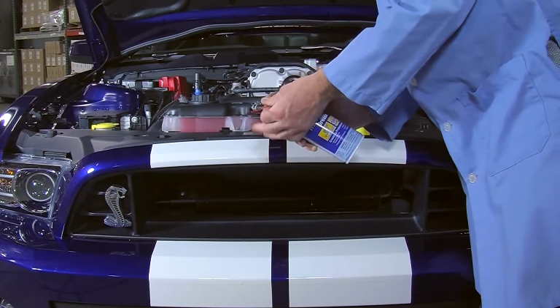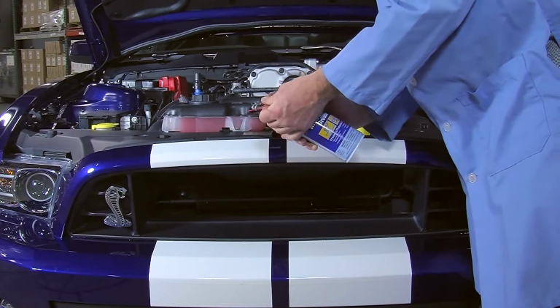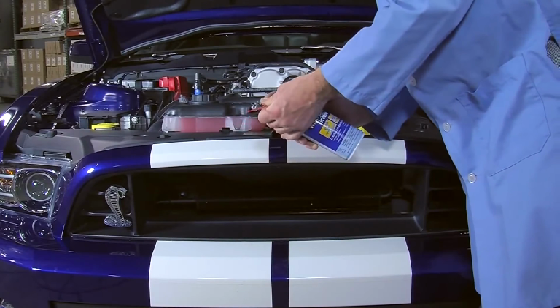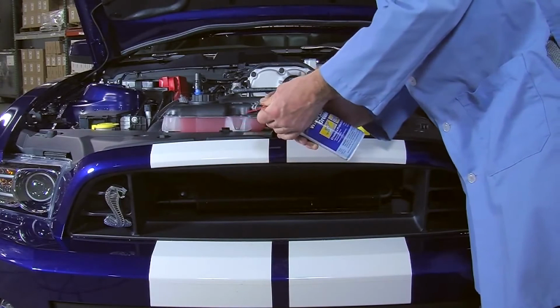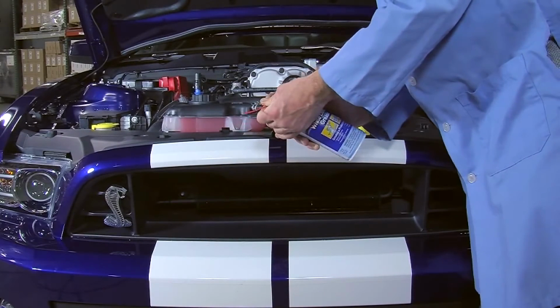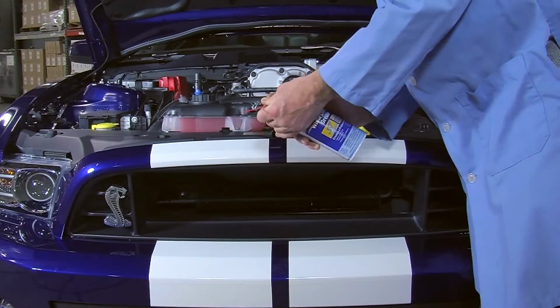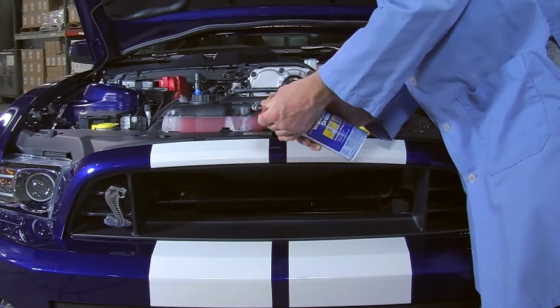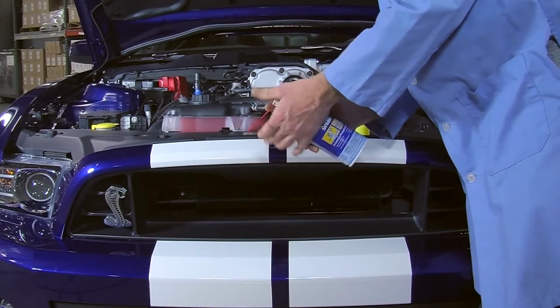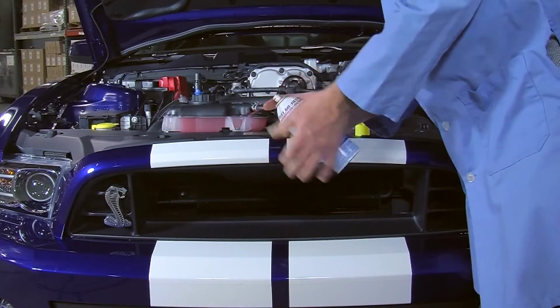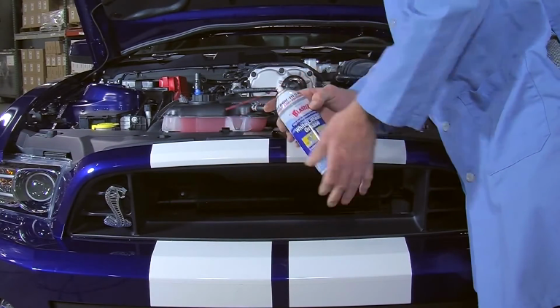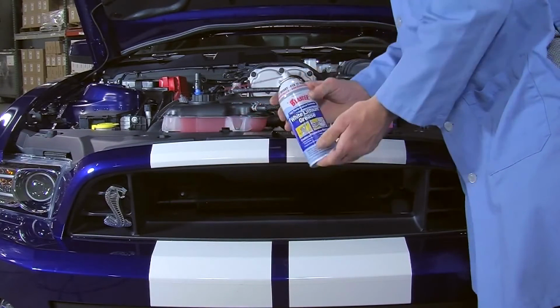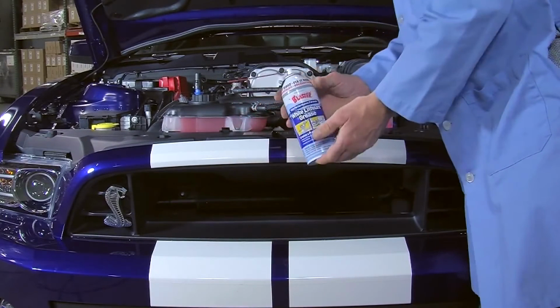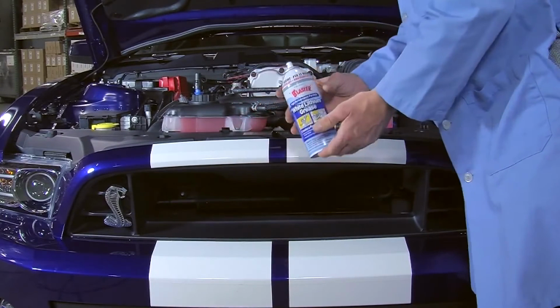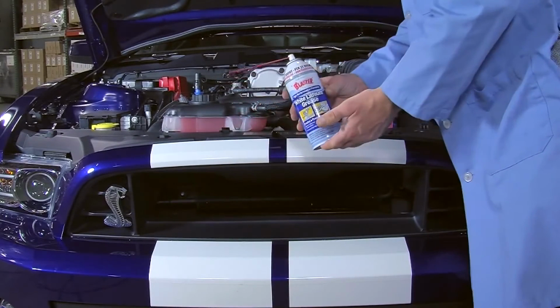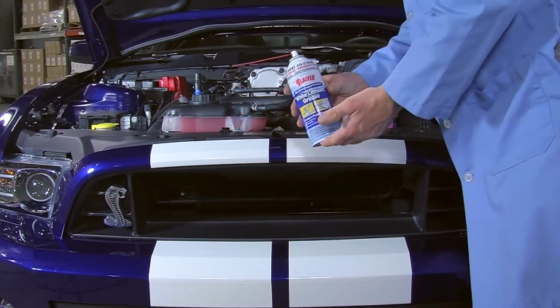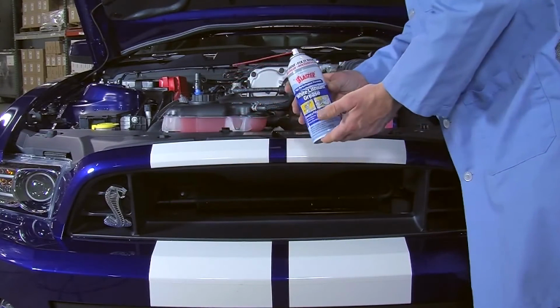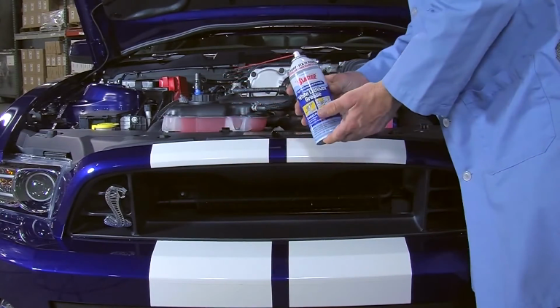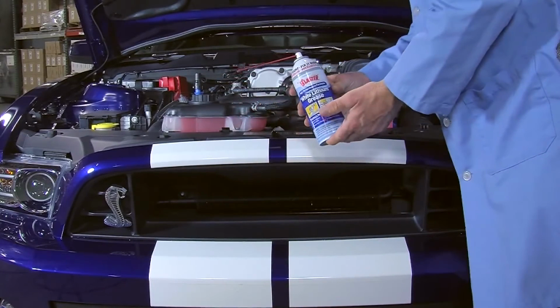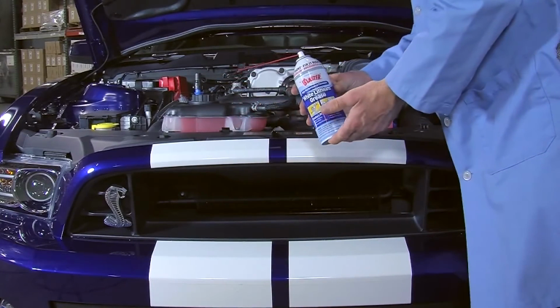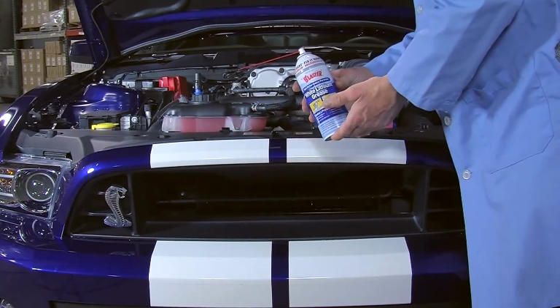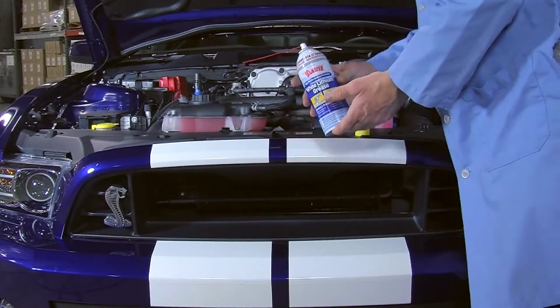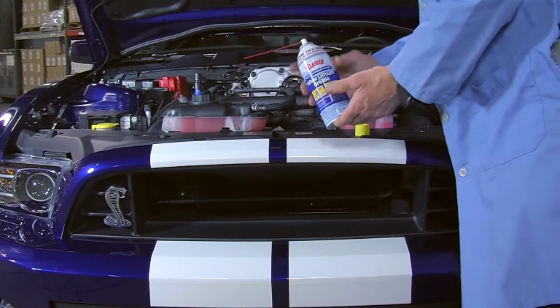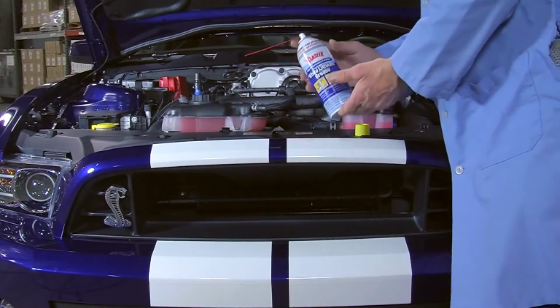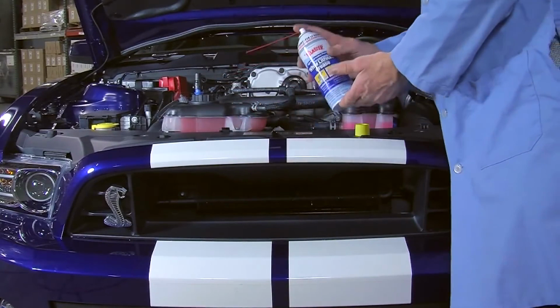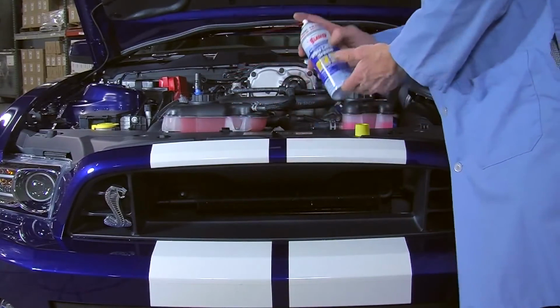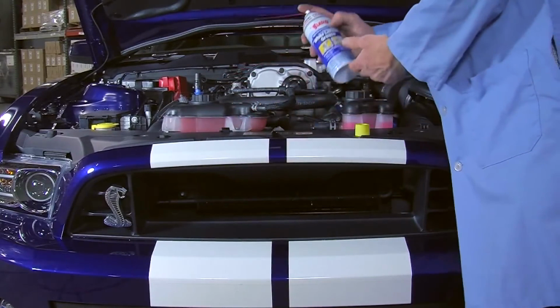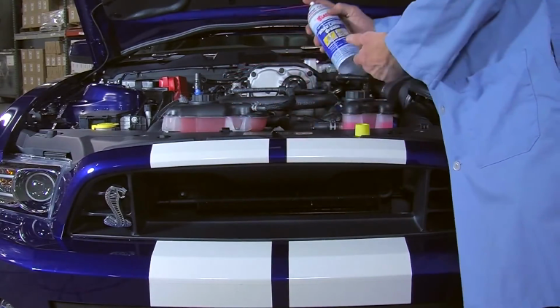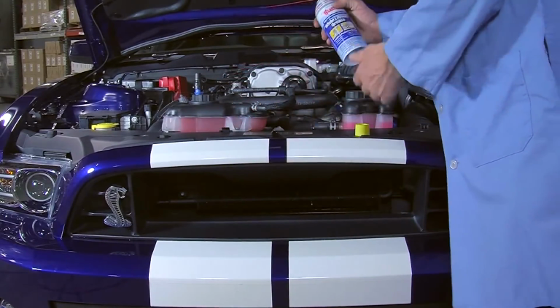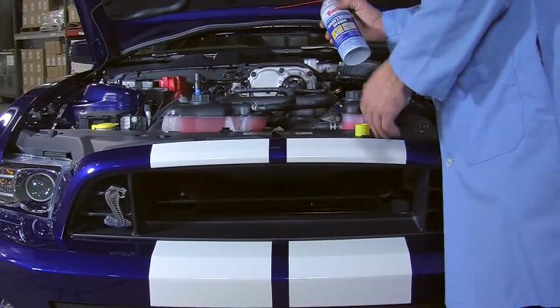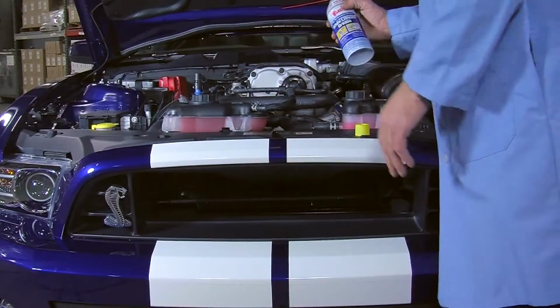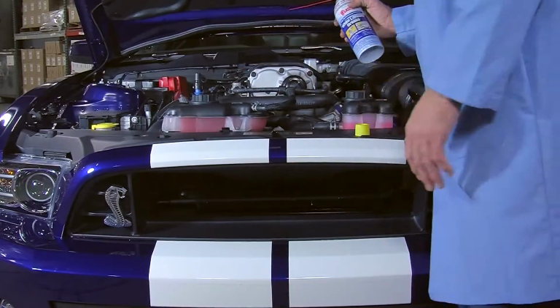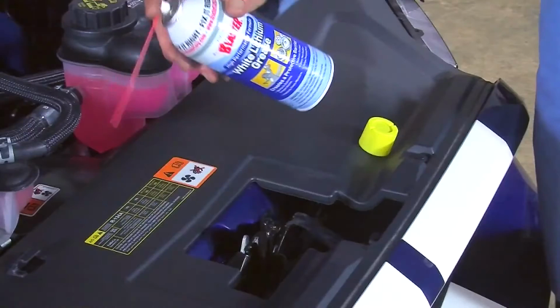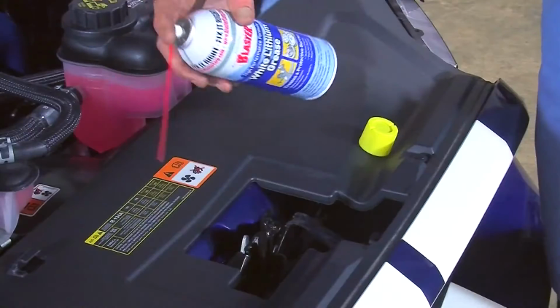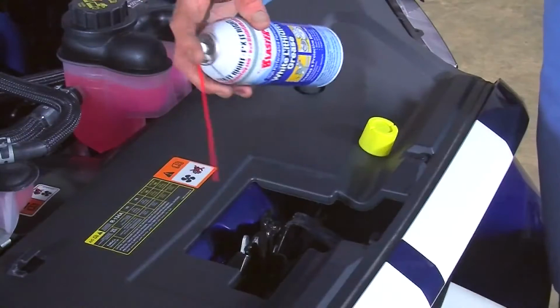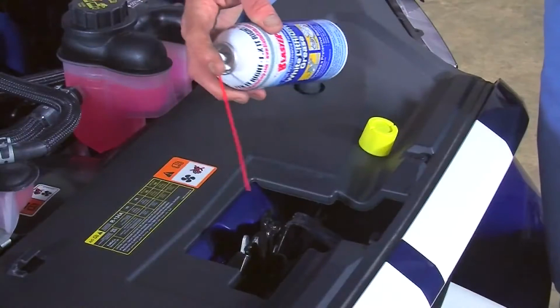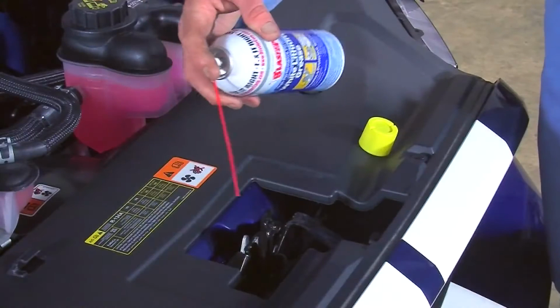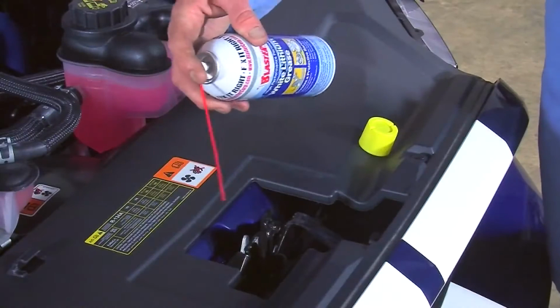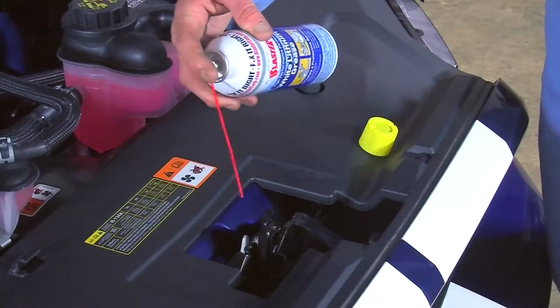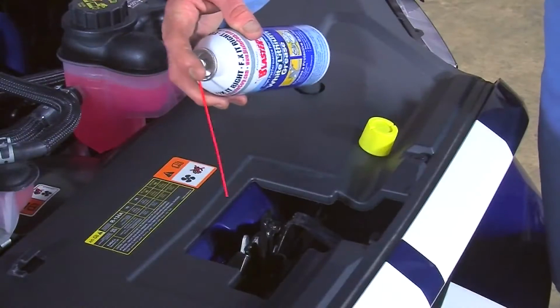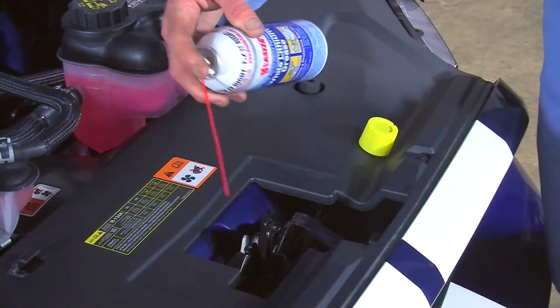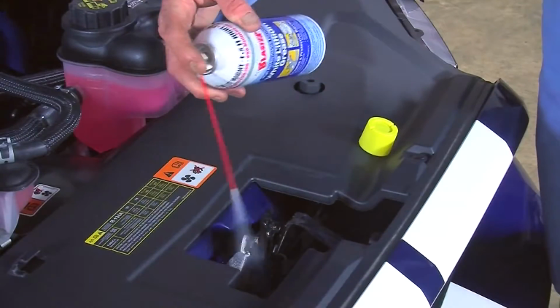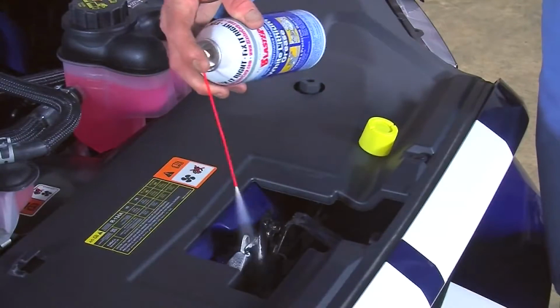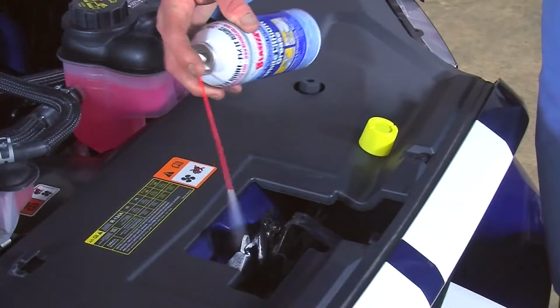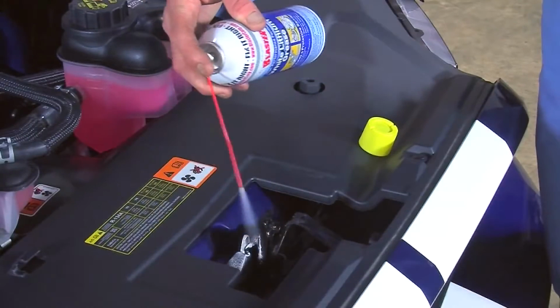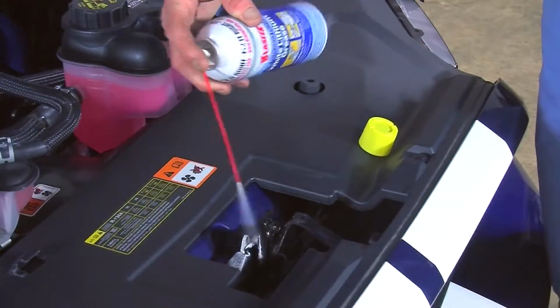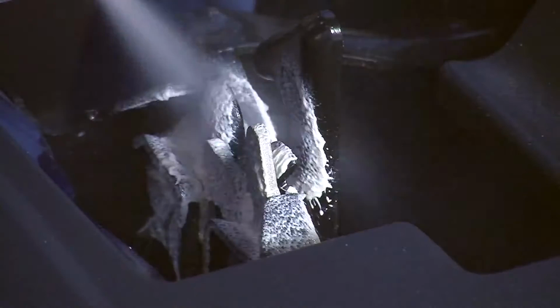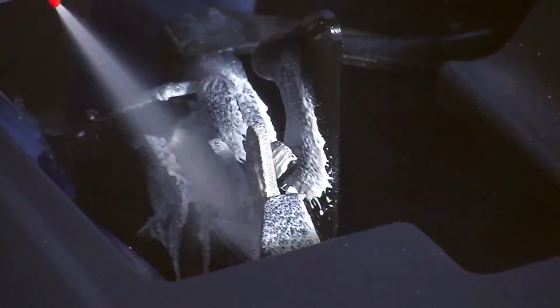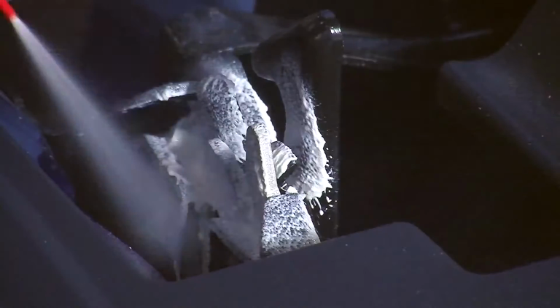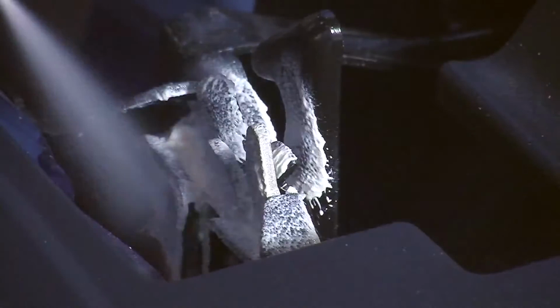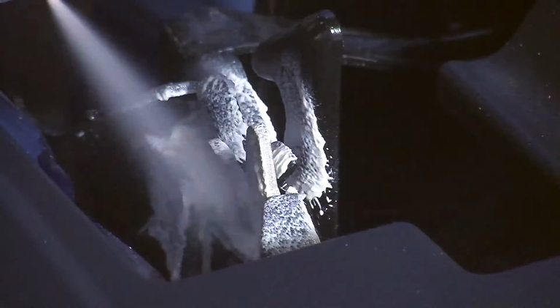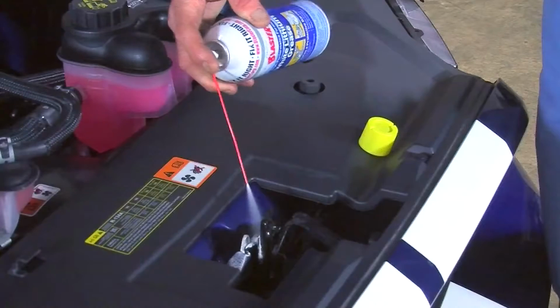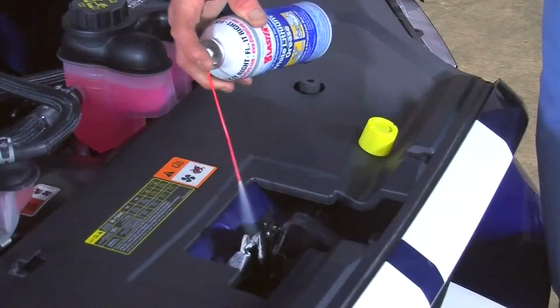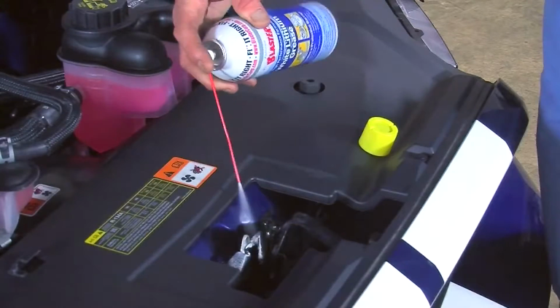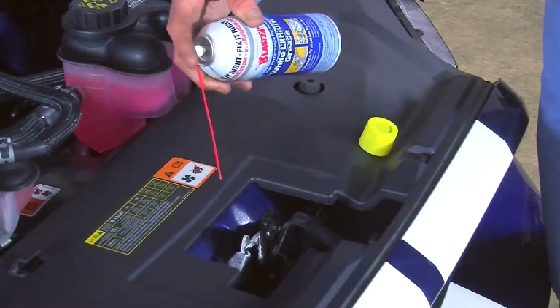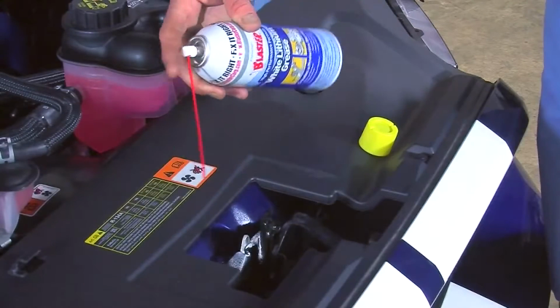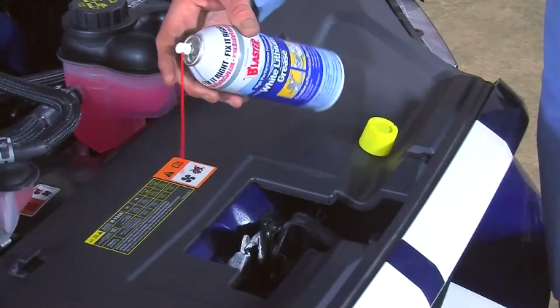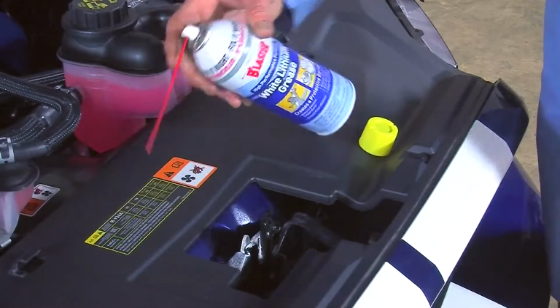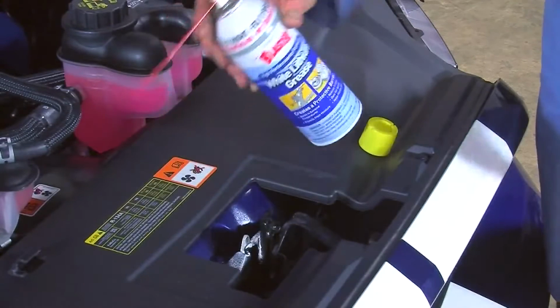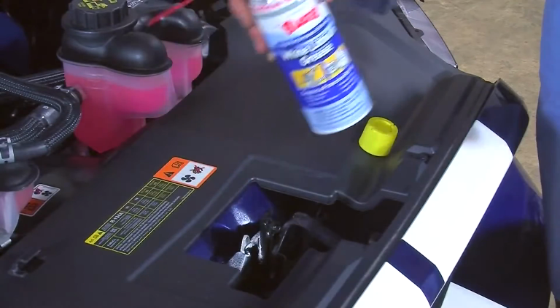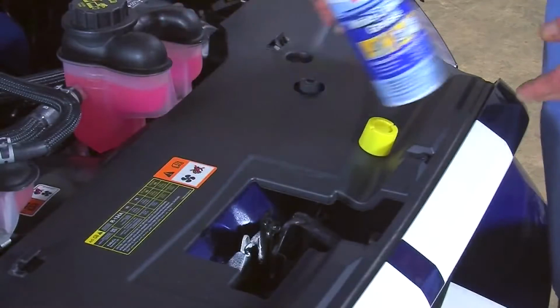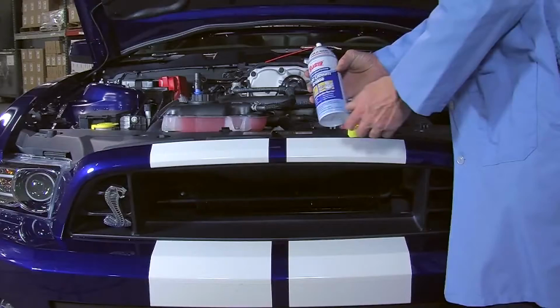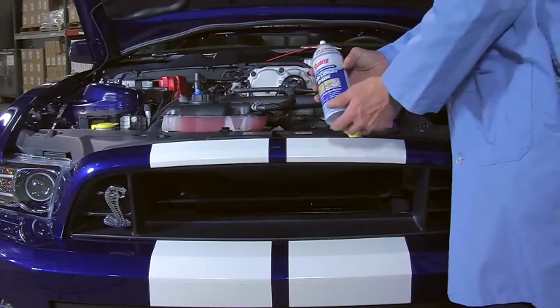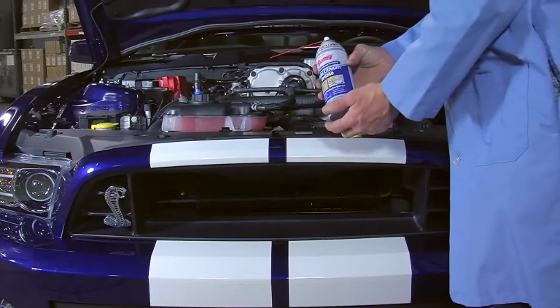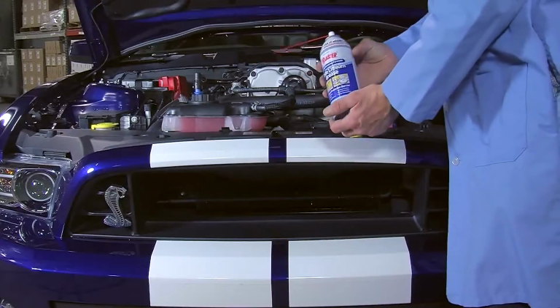Here we apply White Lithium Grease on a hood latch. This is a suitable lubricant for hinges and latches on any vehicle's hood, door and trunk.